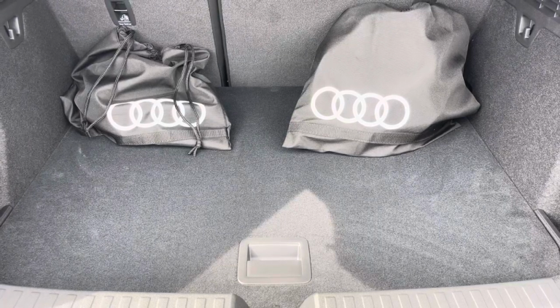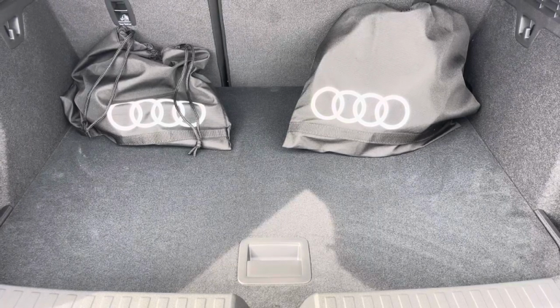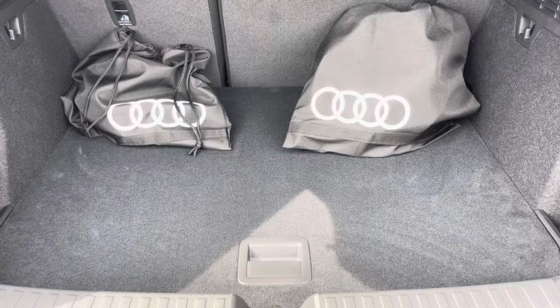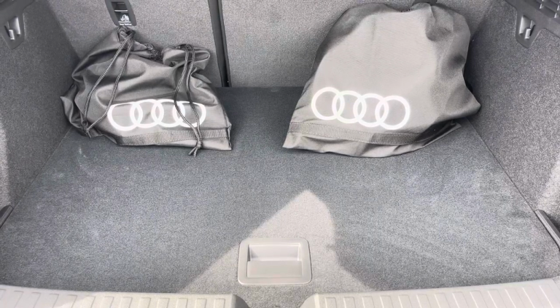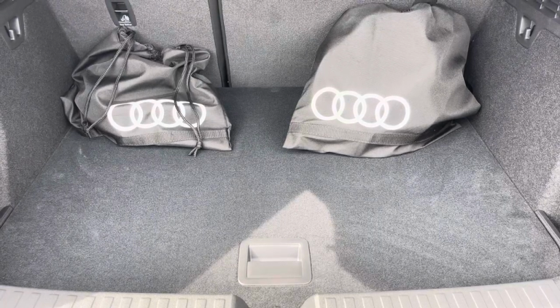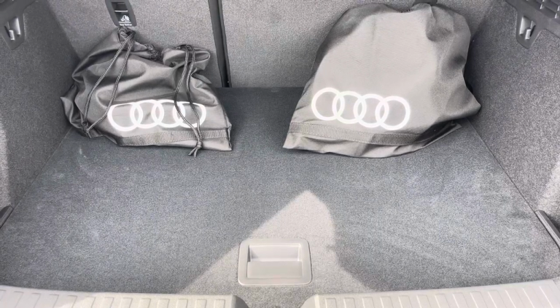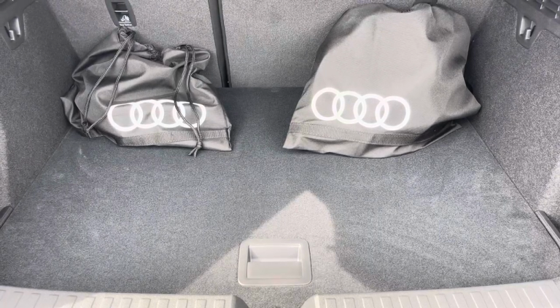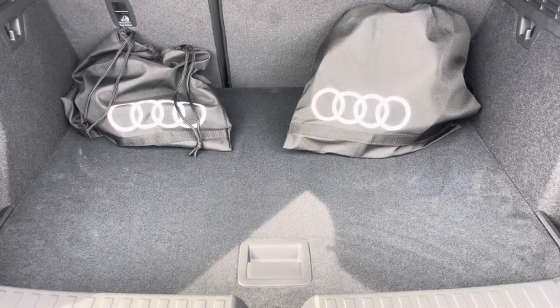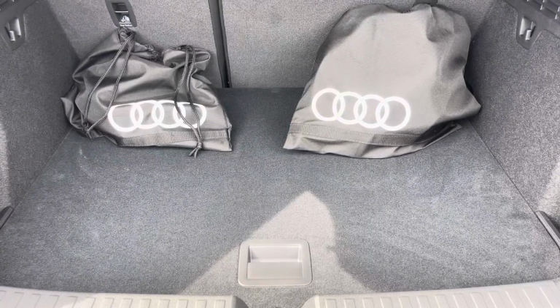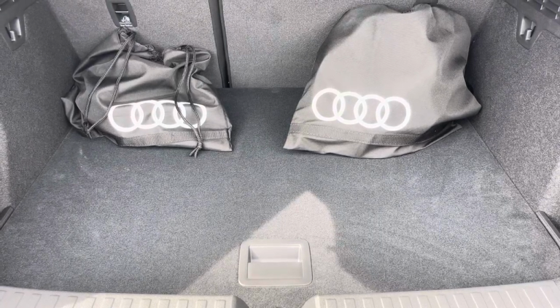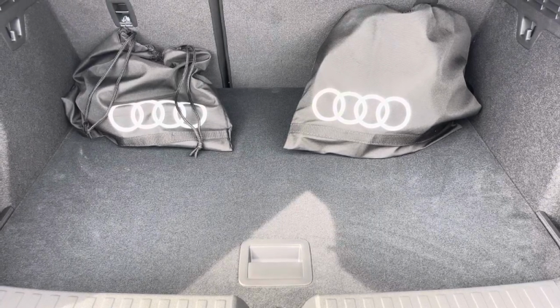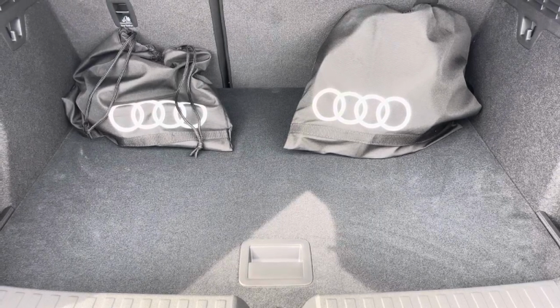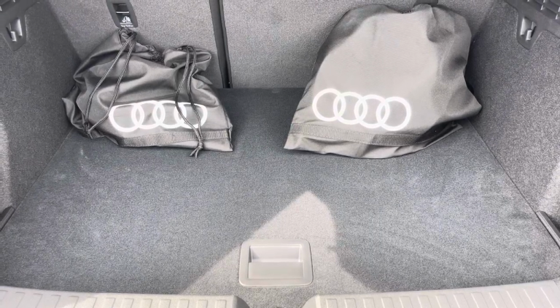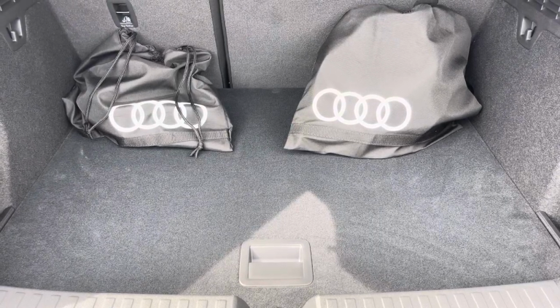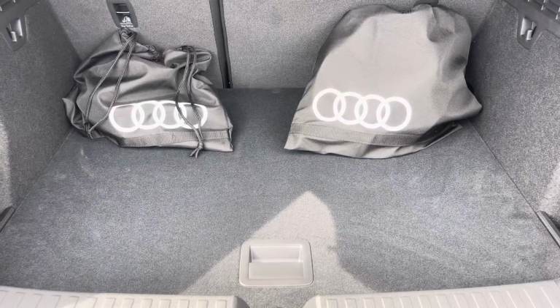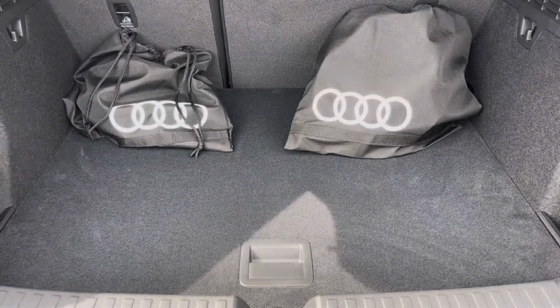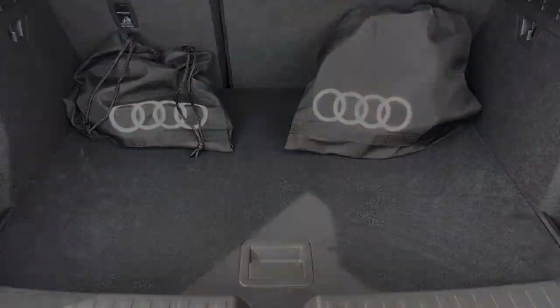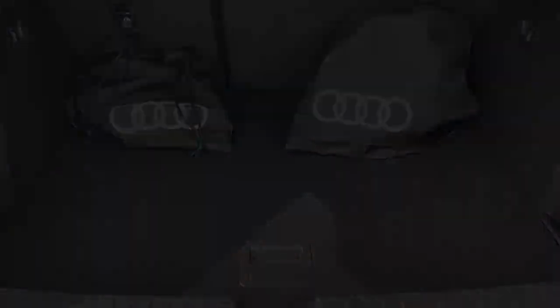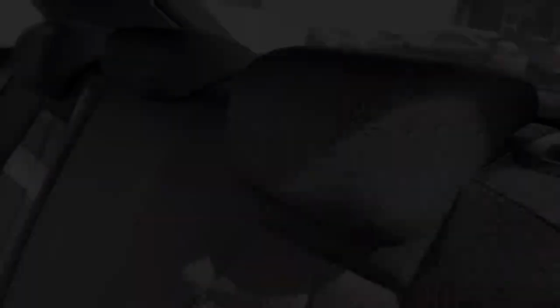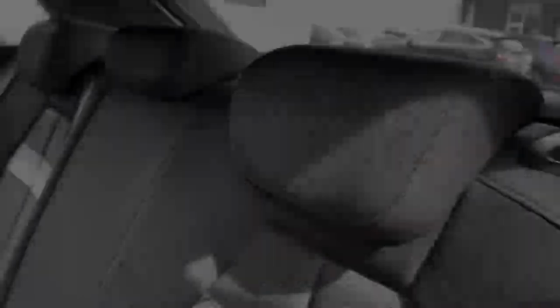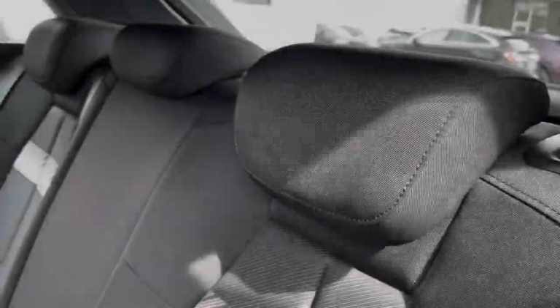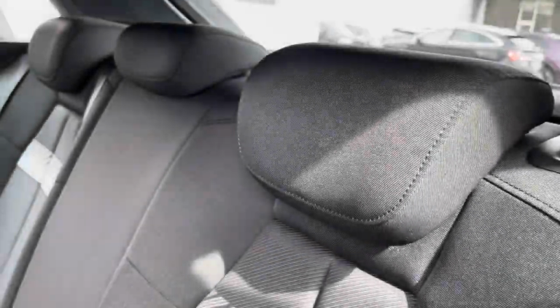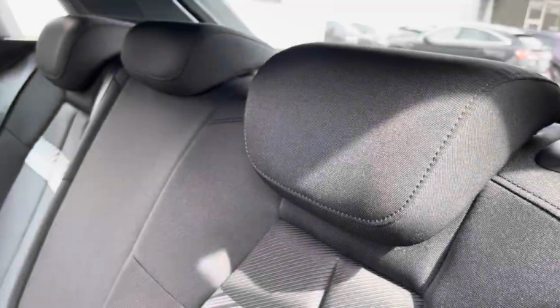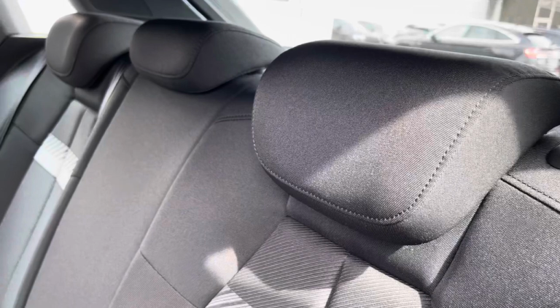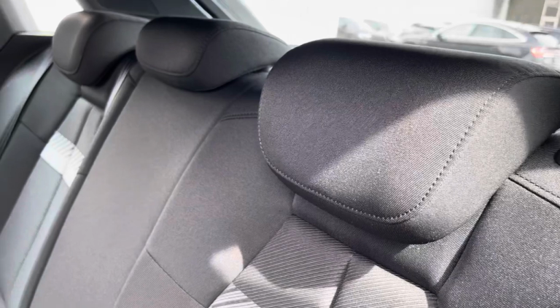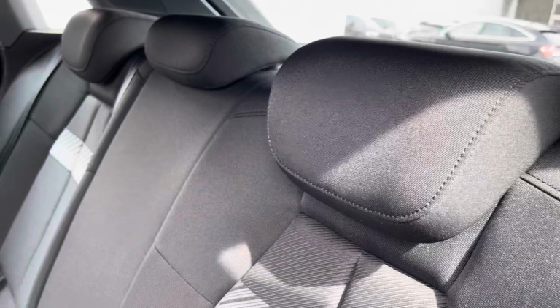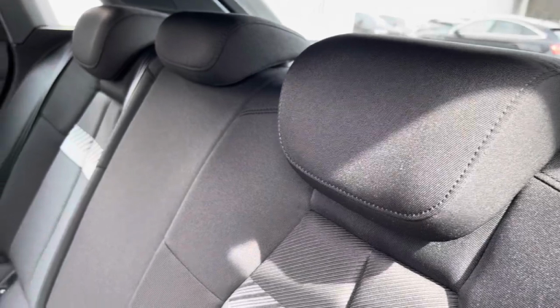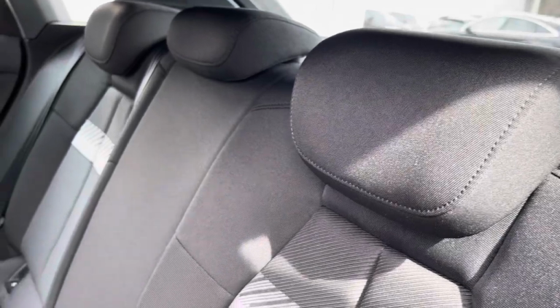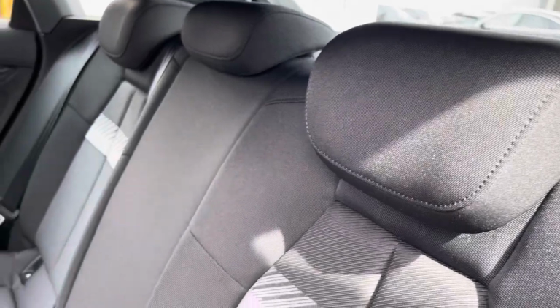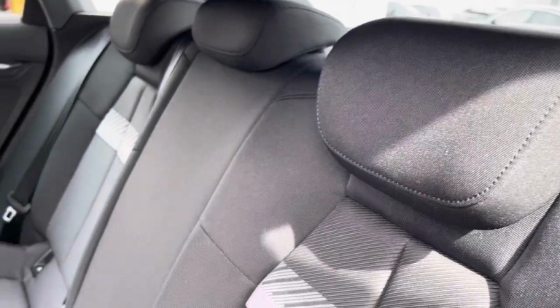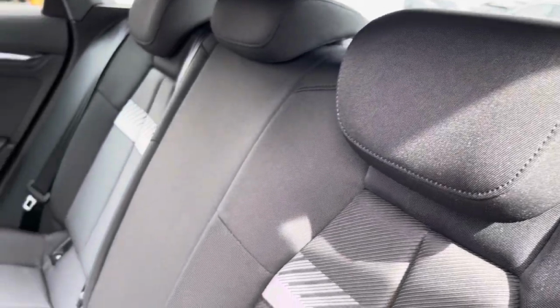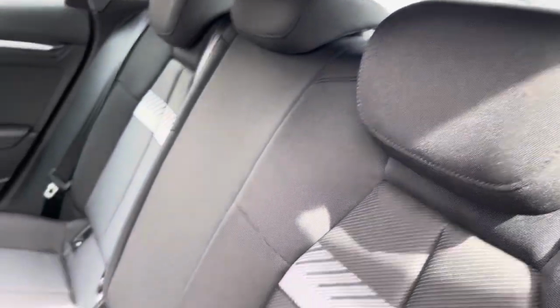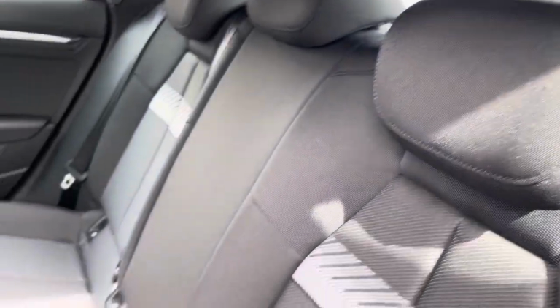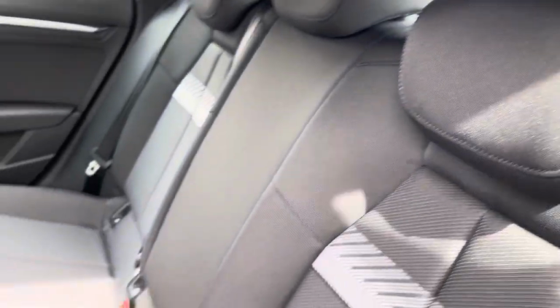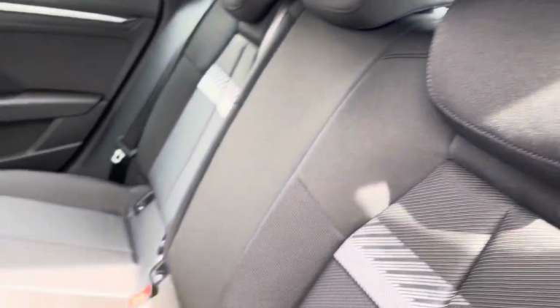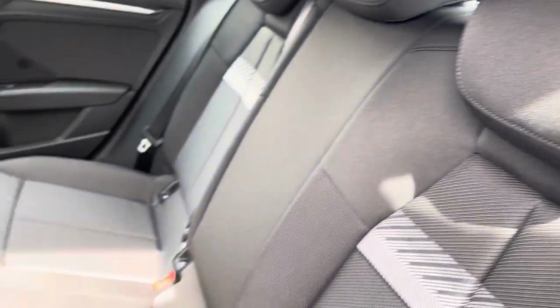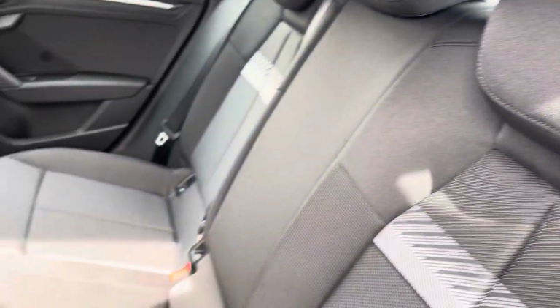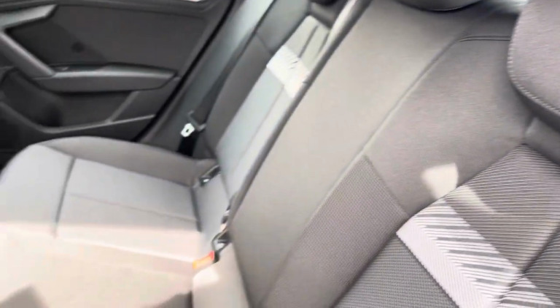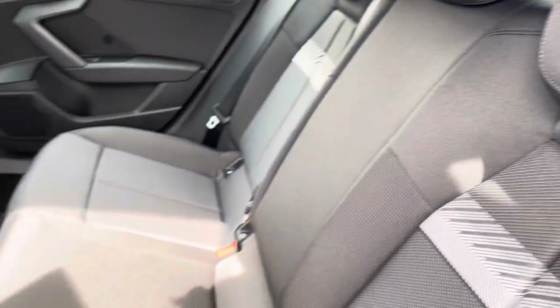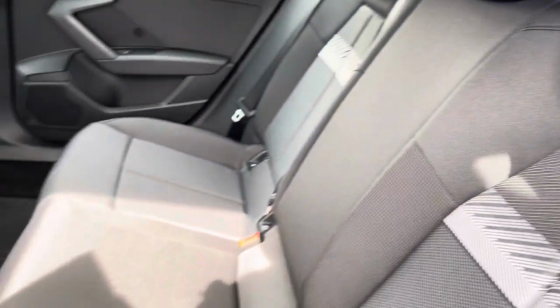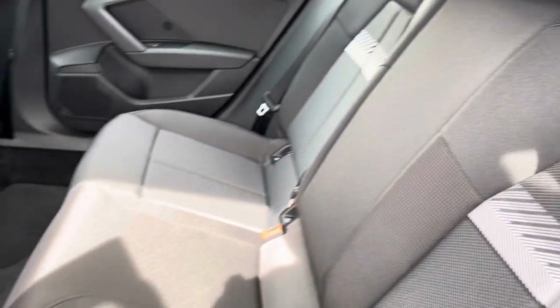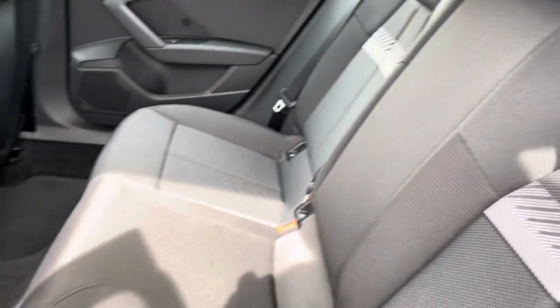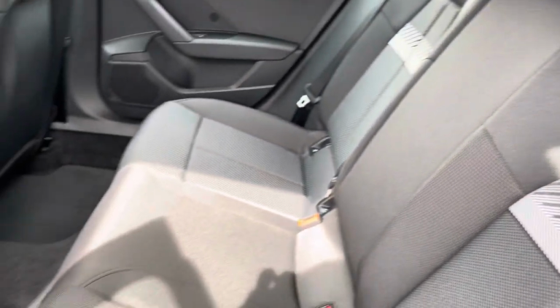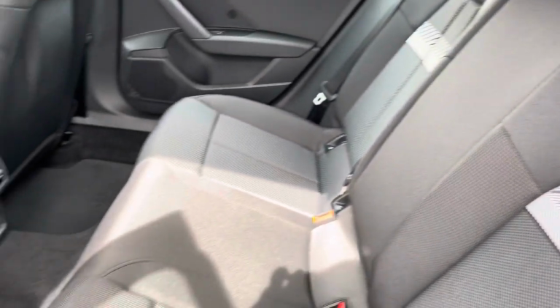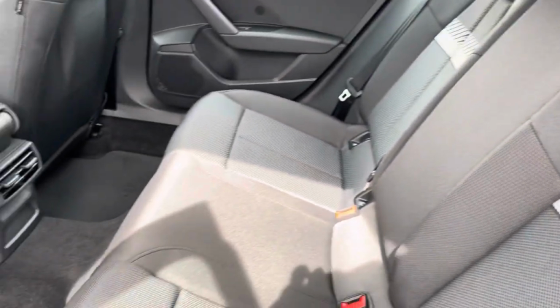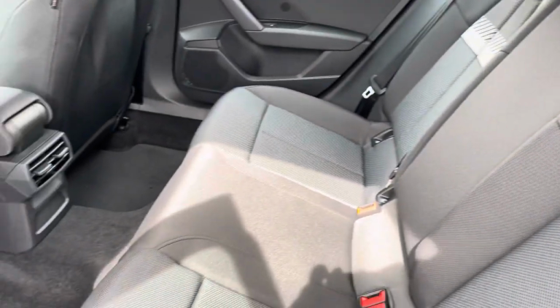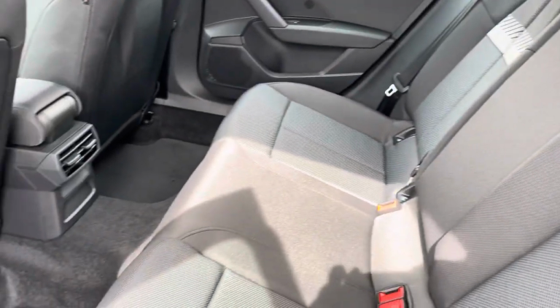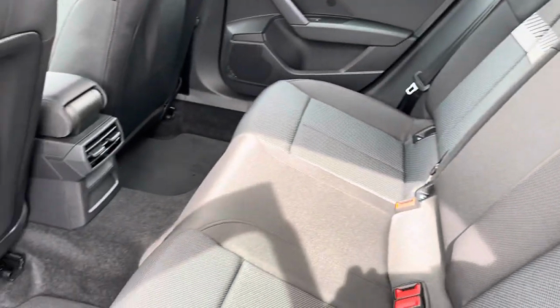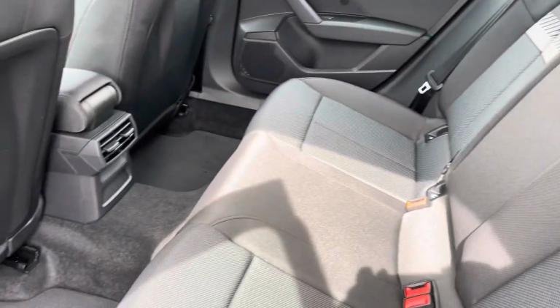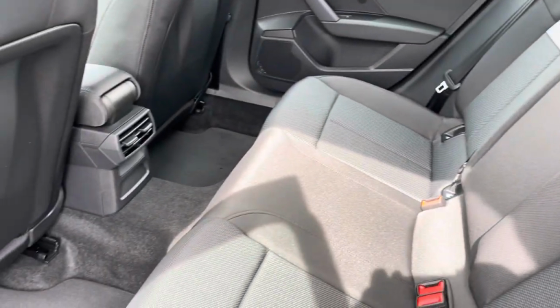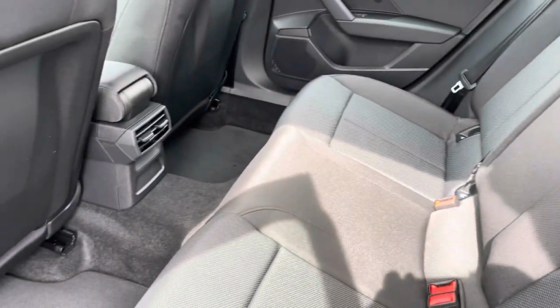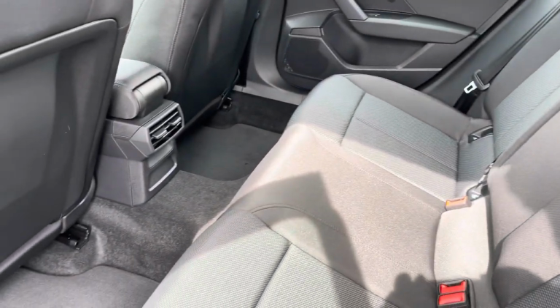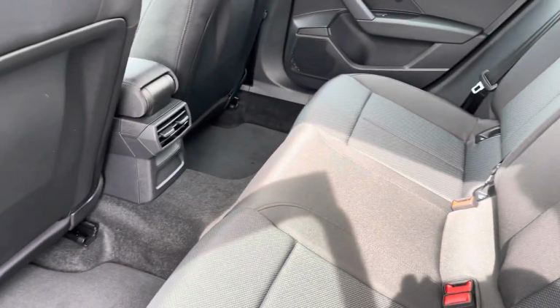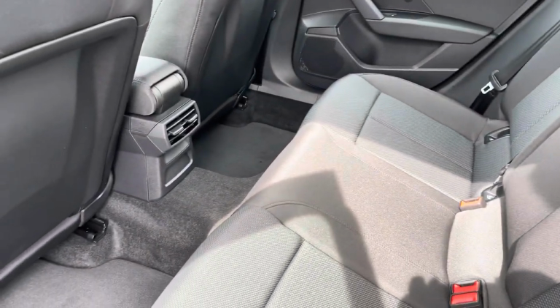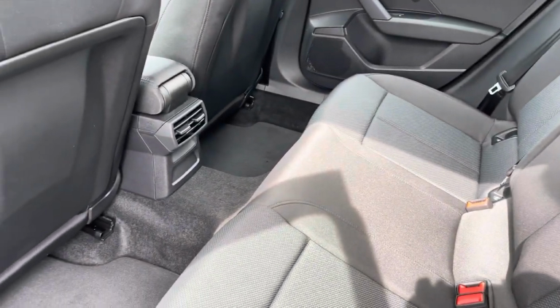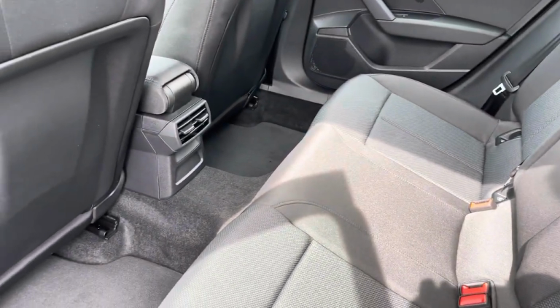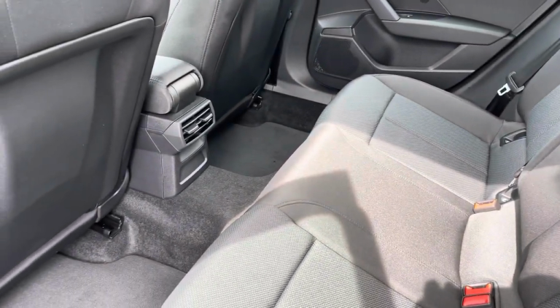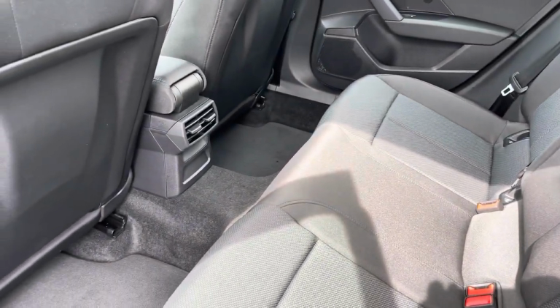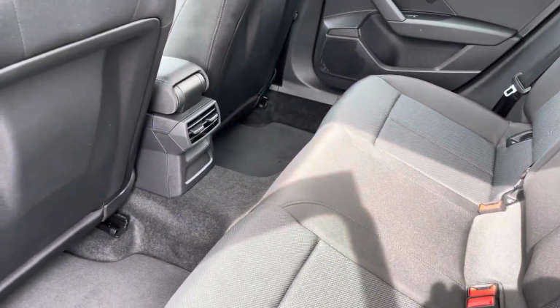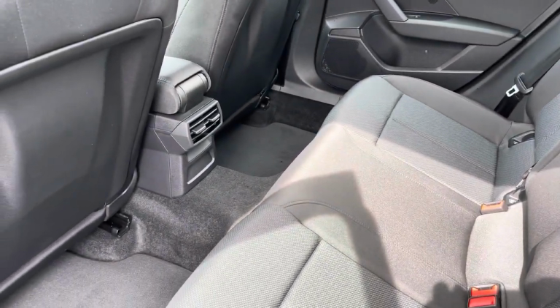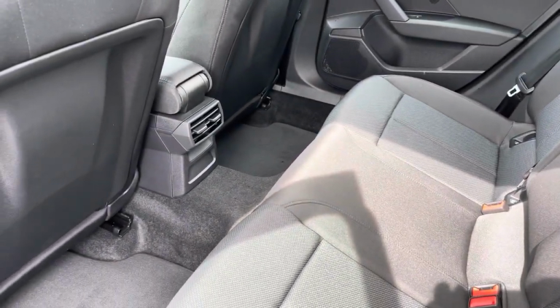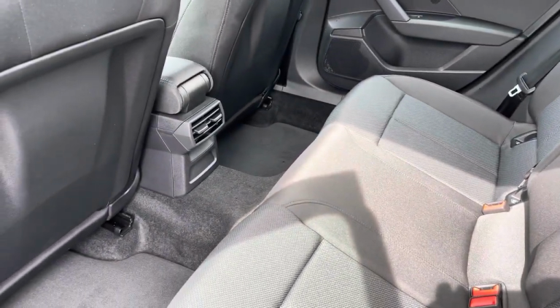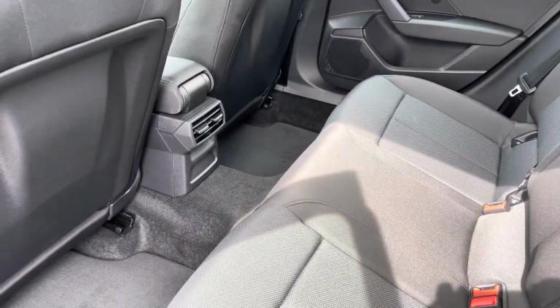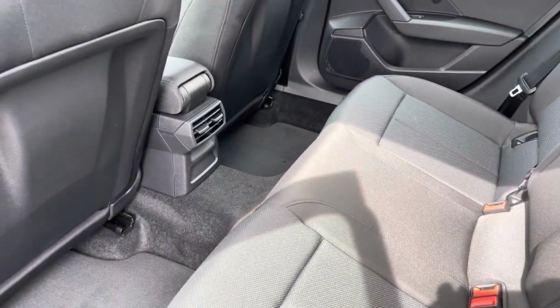Moving into the rear interior now, here we can see we can fit up to three passengers with two ISOFIX points and plenty of legroom available also.